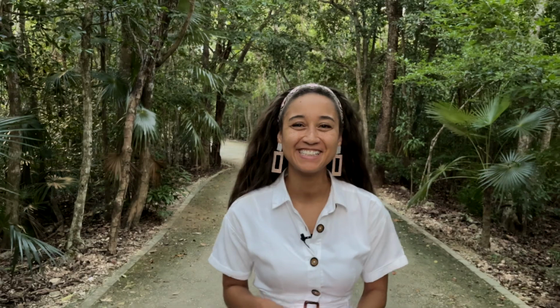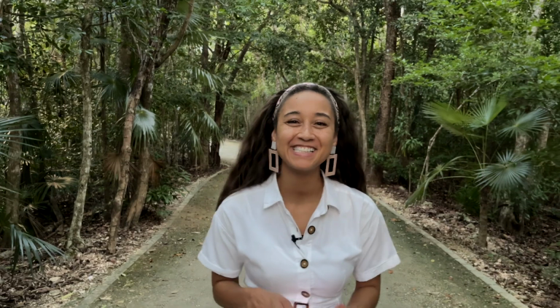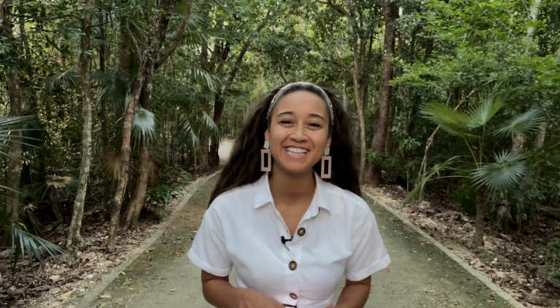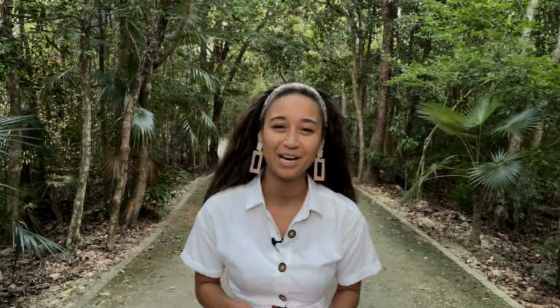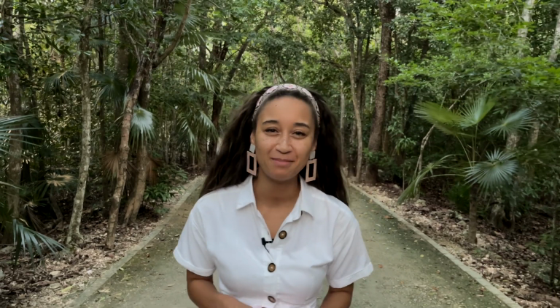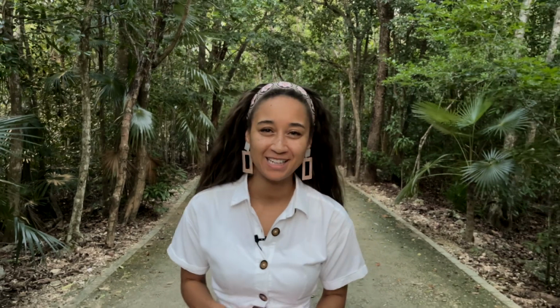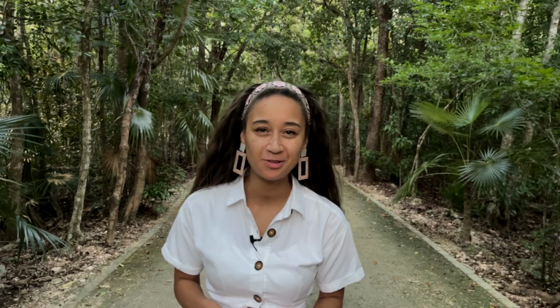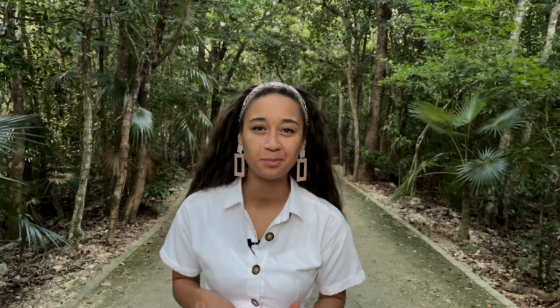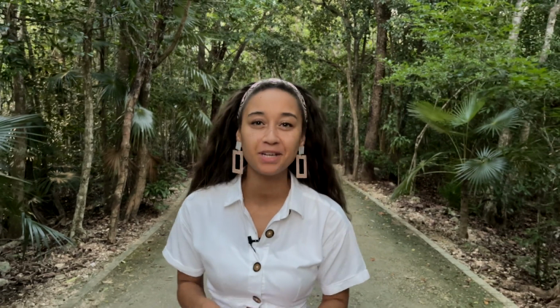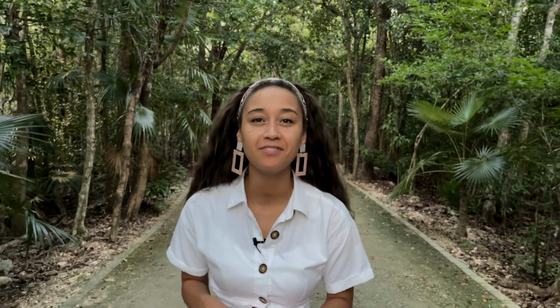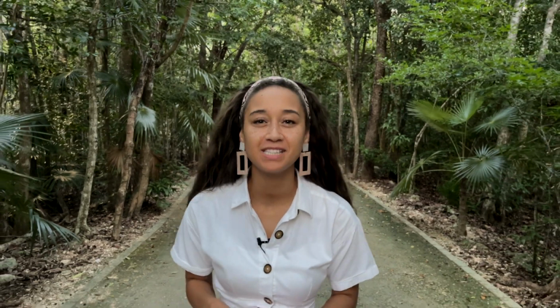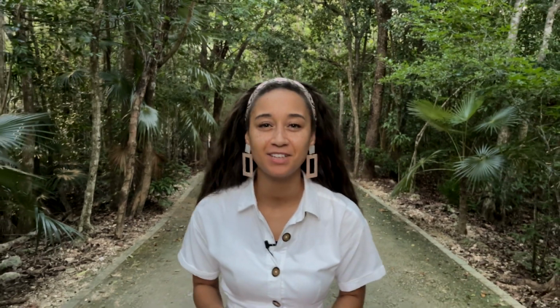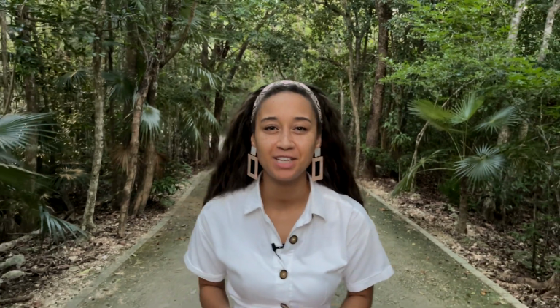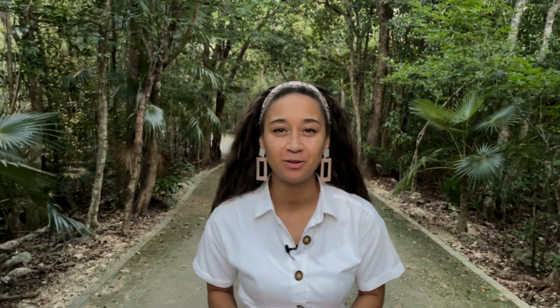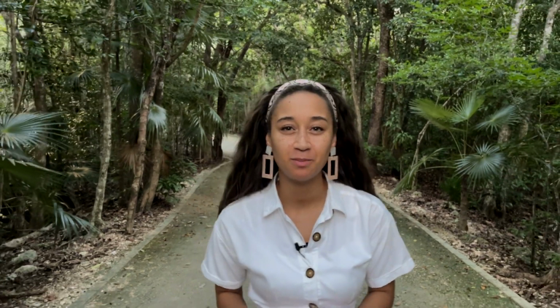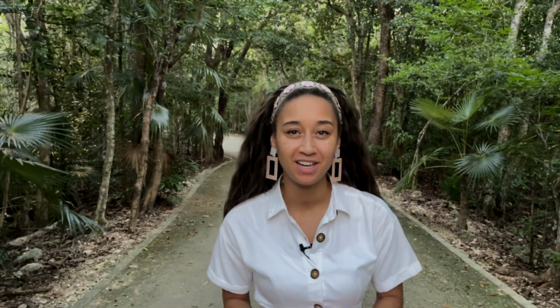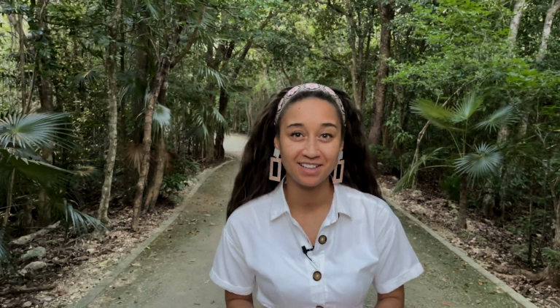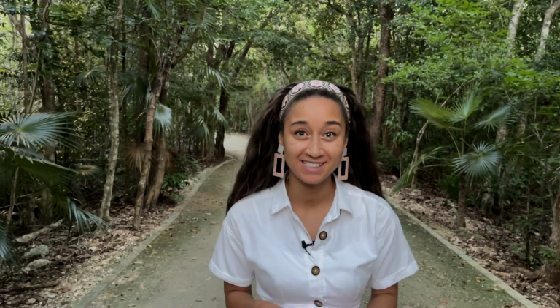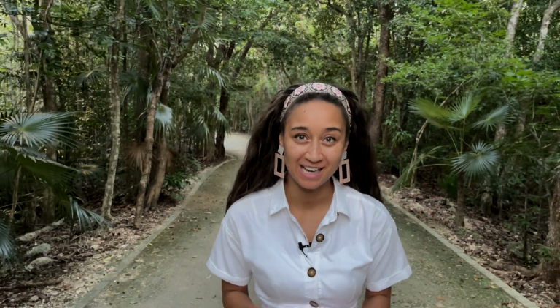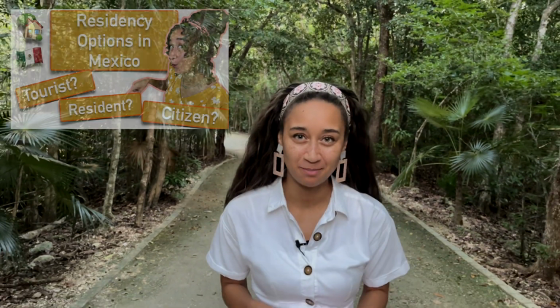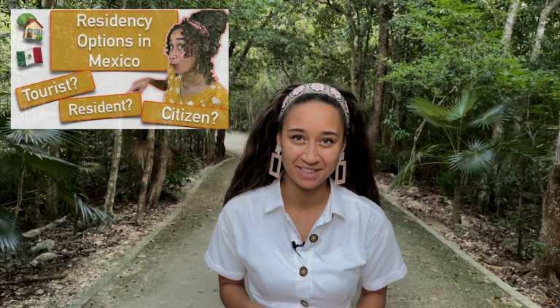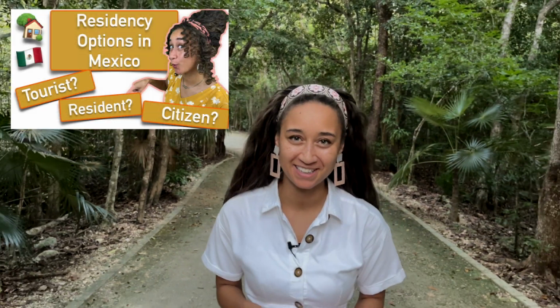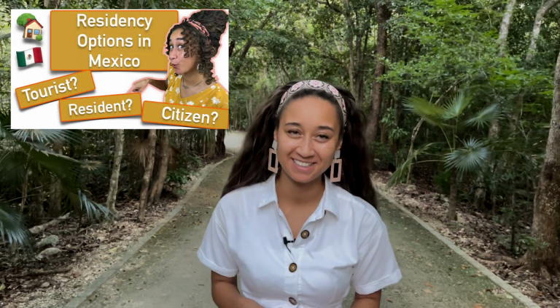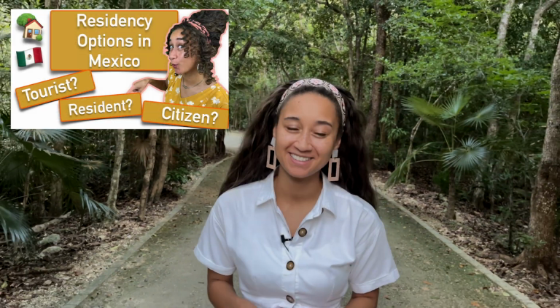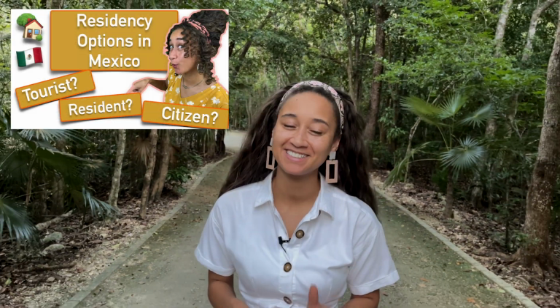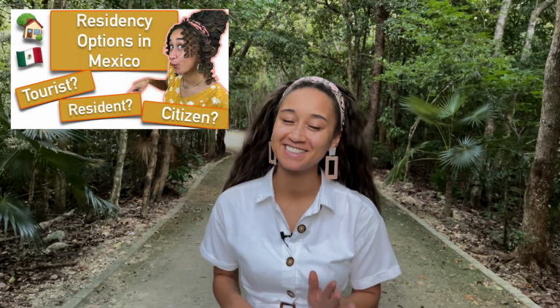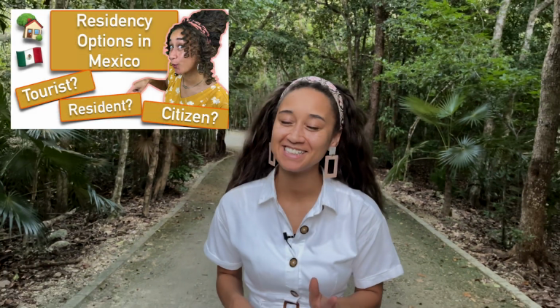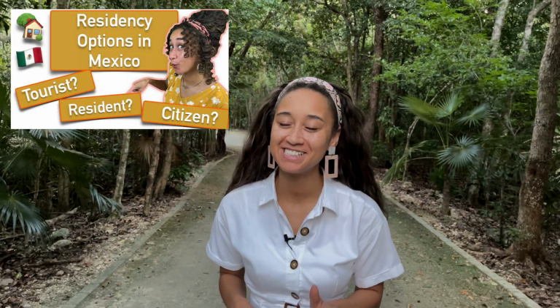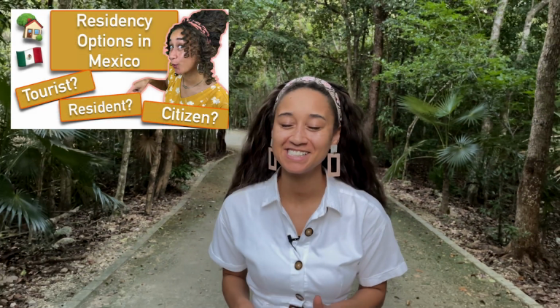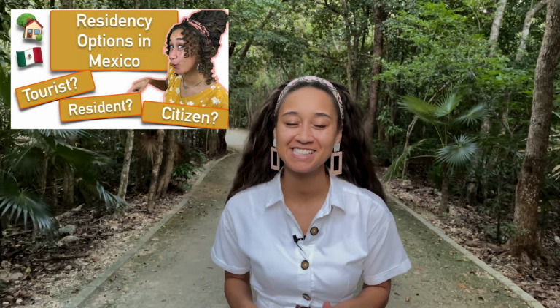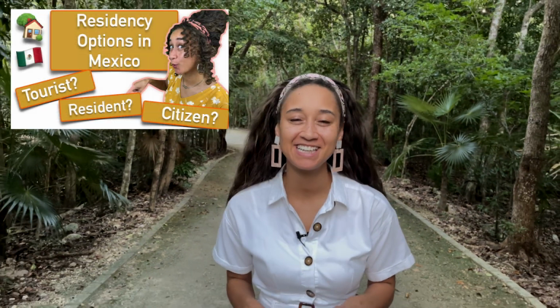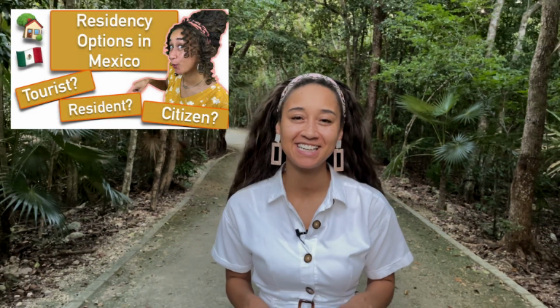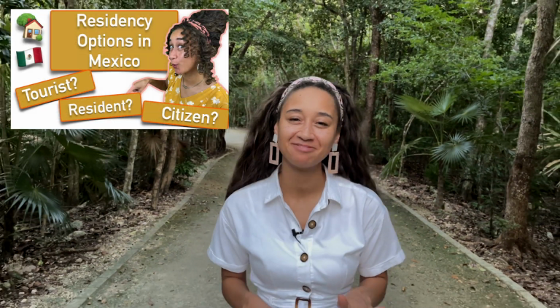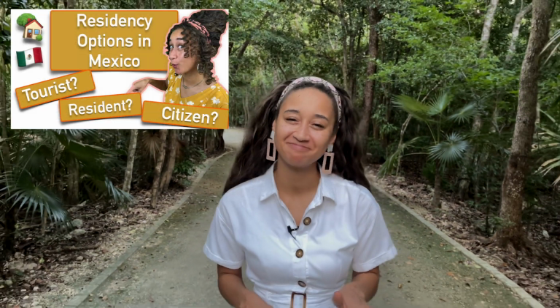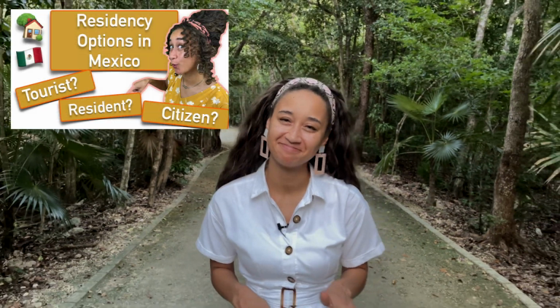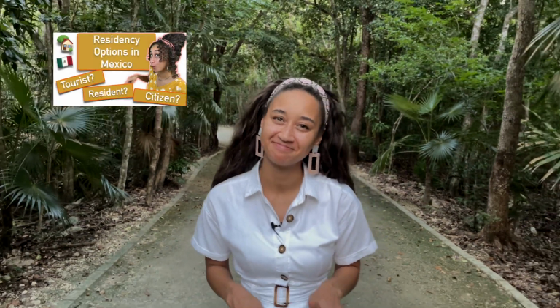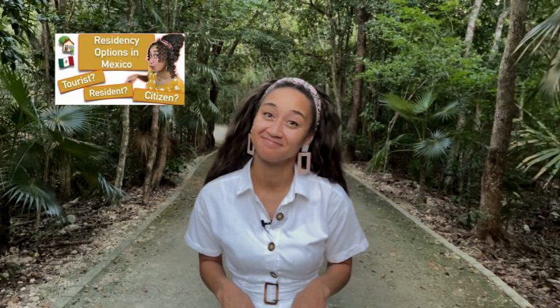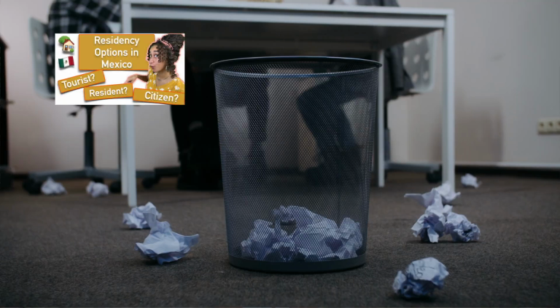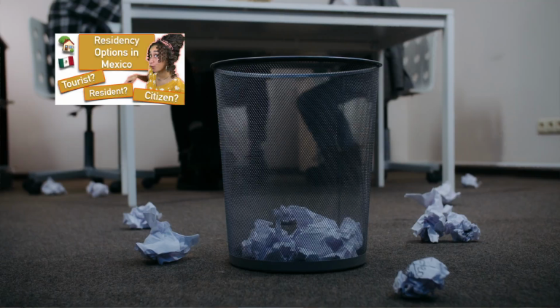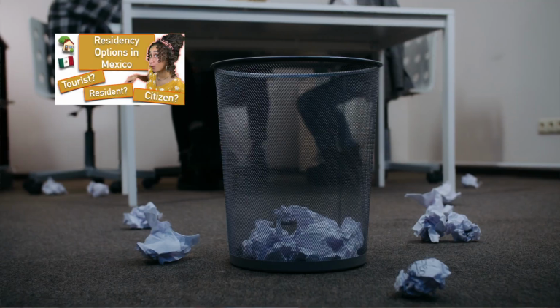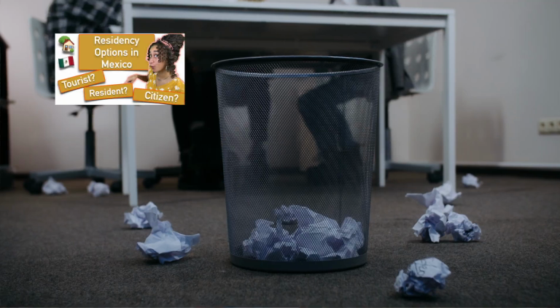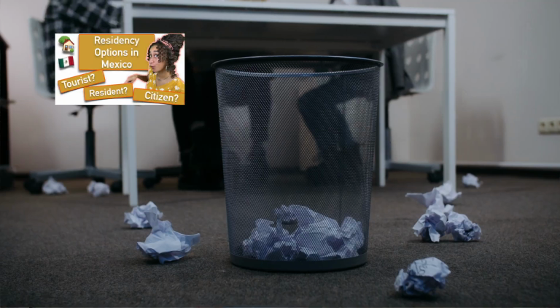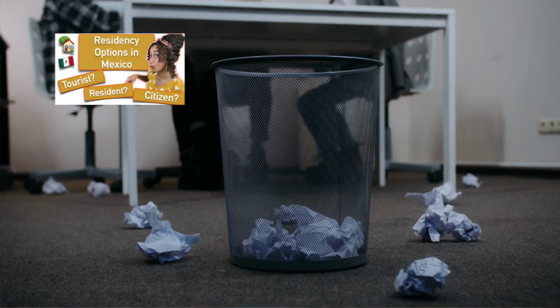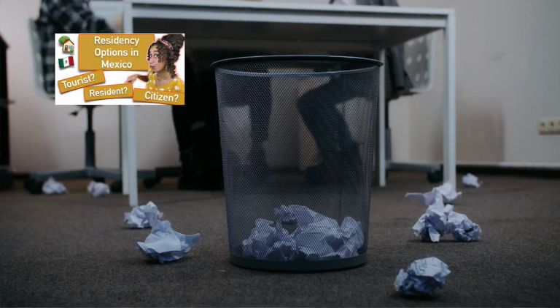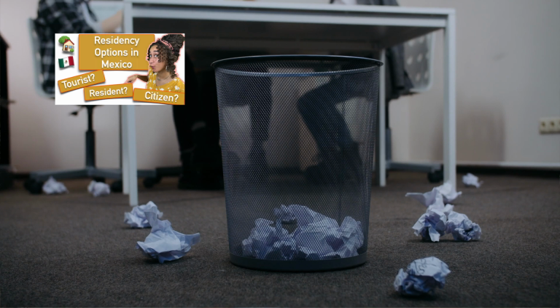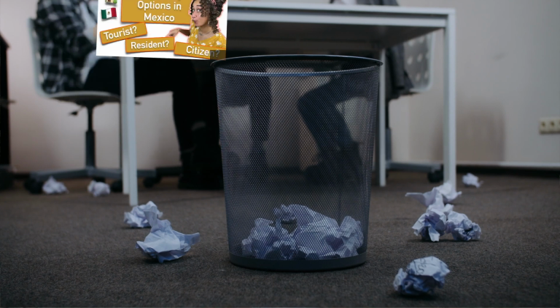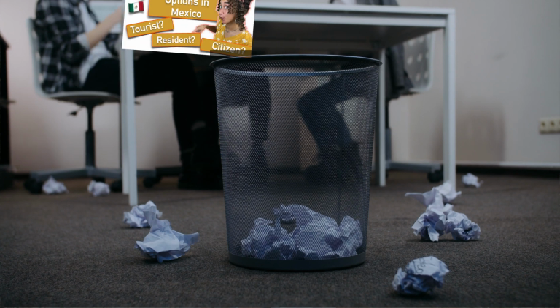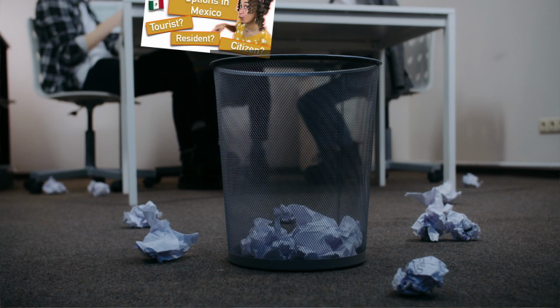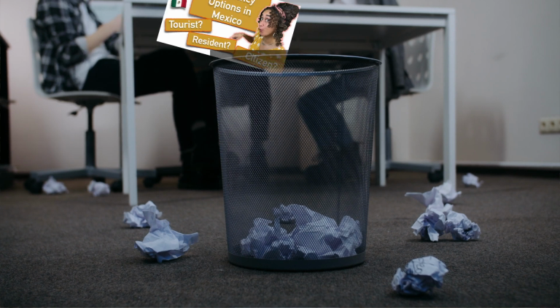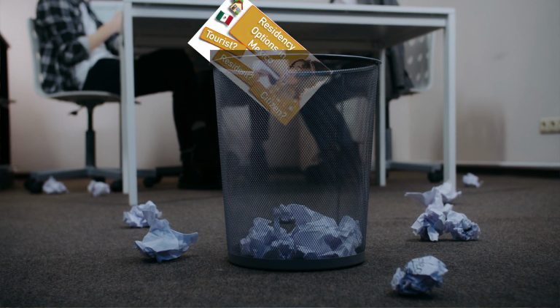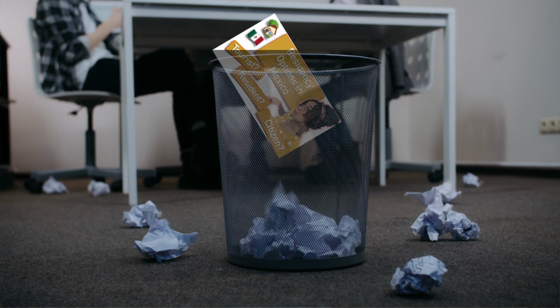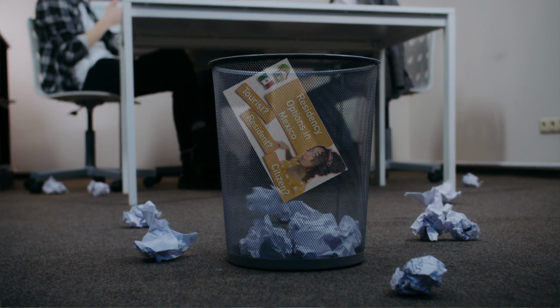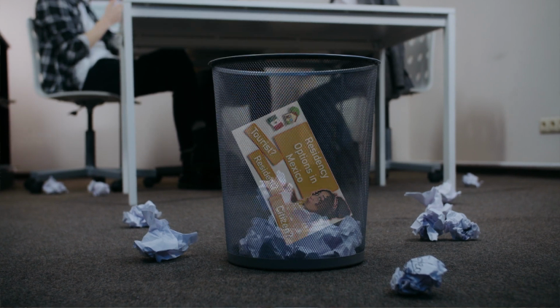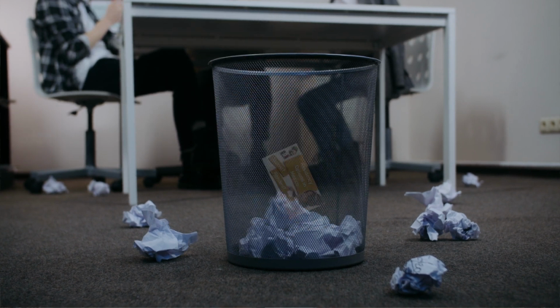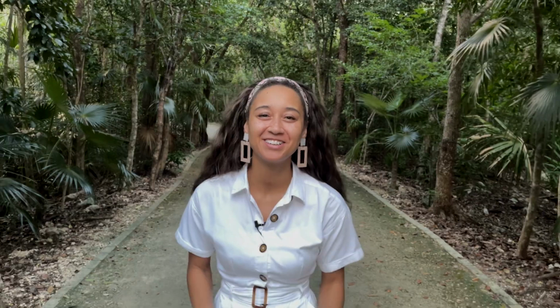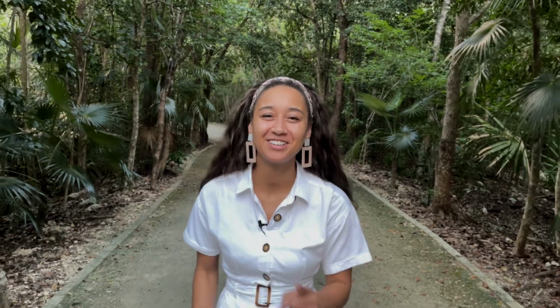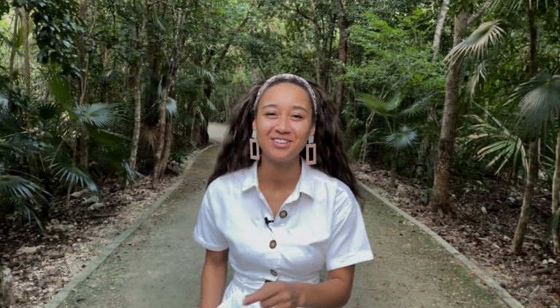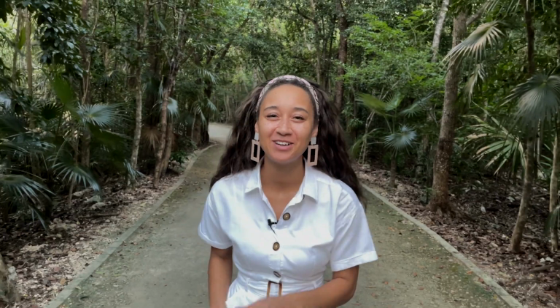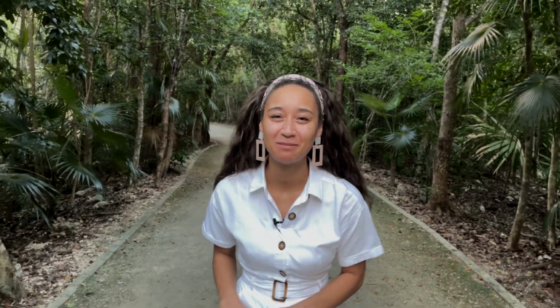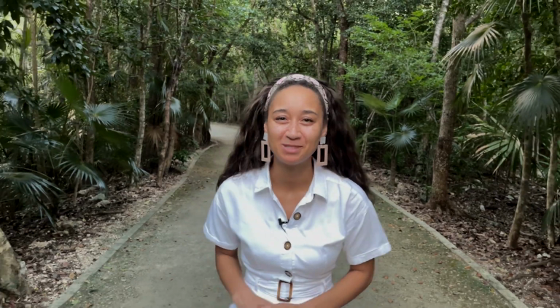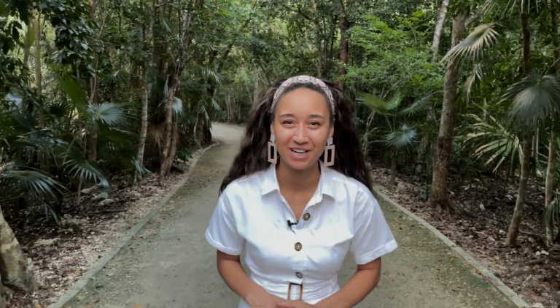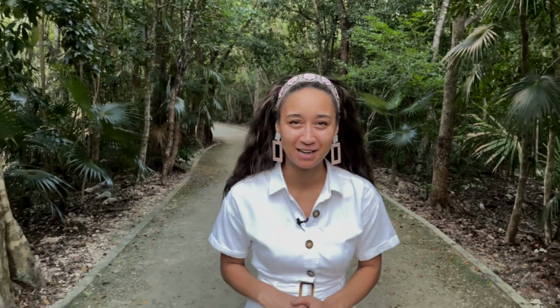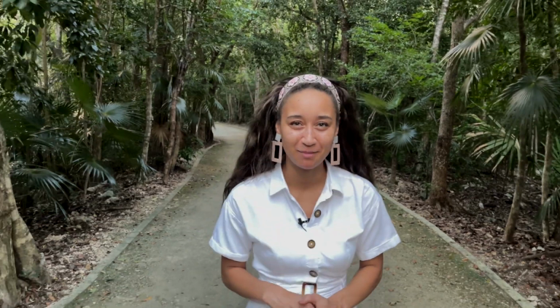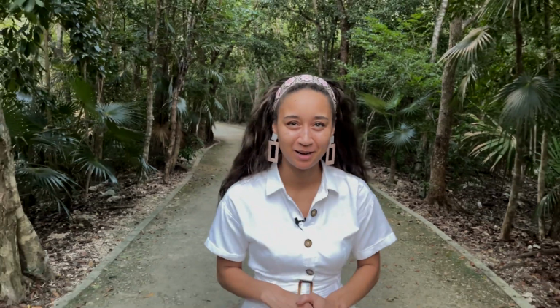This is an update to a previous video we made on the topic, and let's just say it was needed. If you've seen the video, you know what I'm talking about.